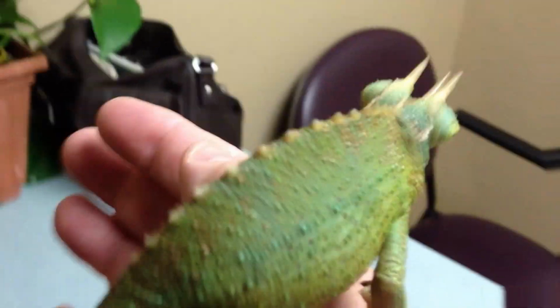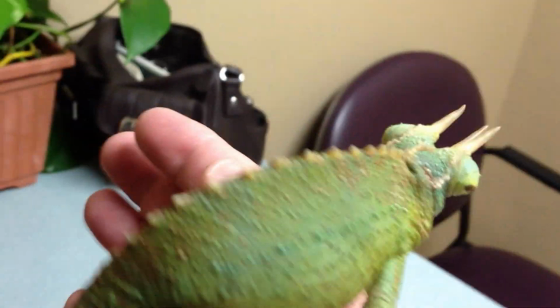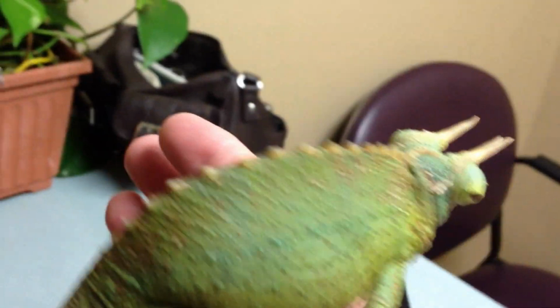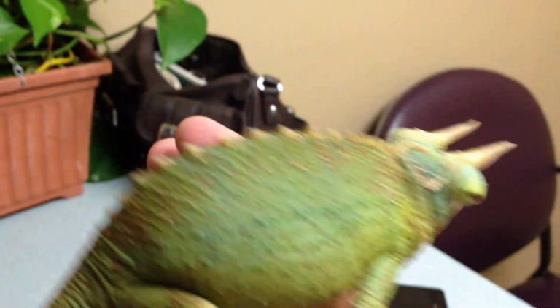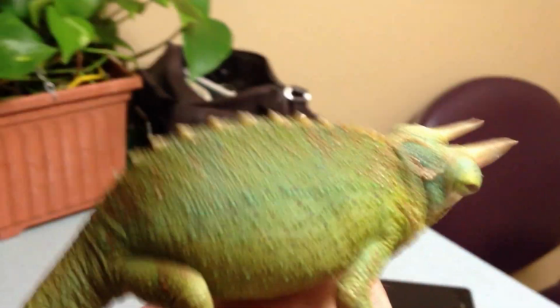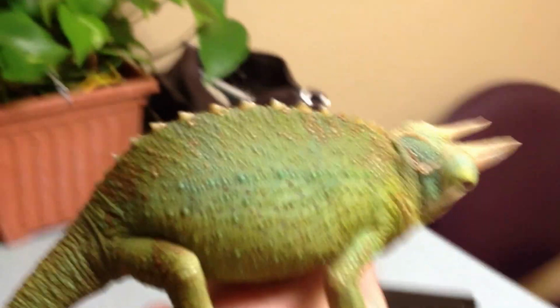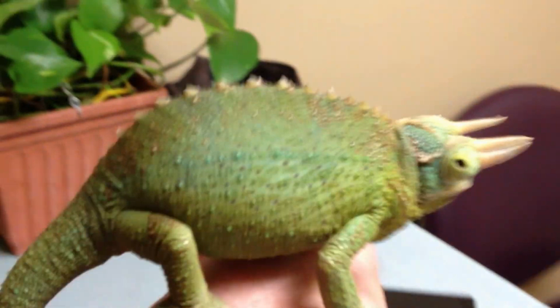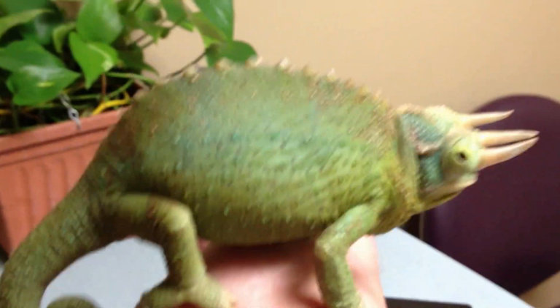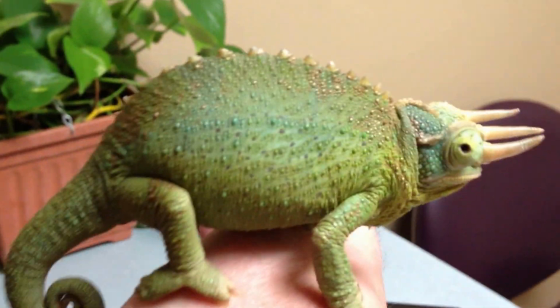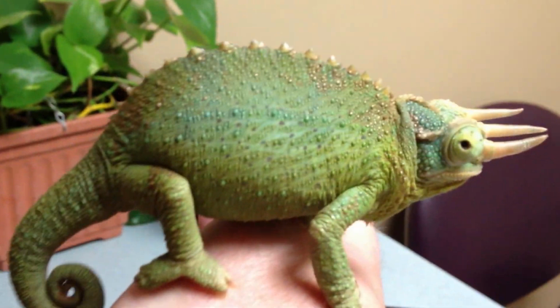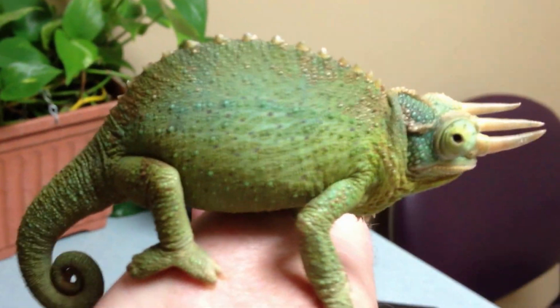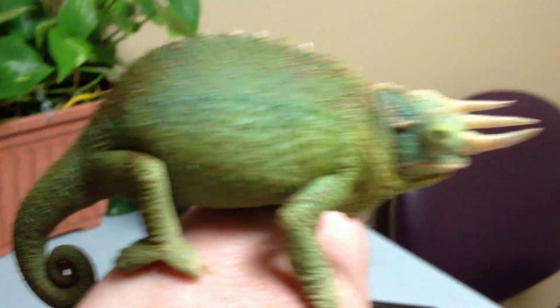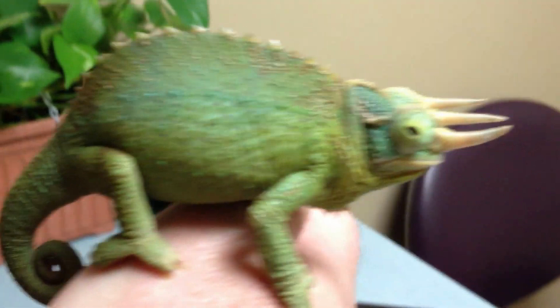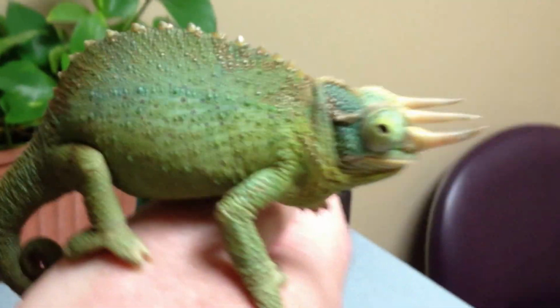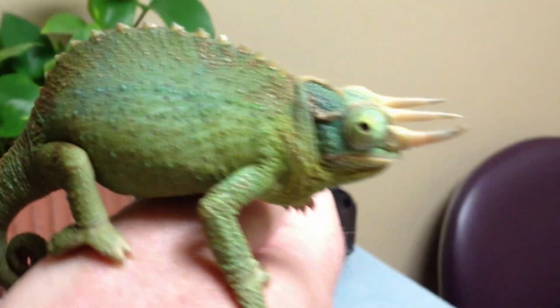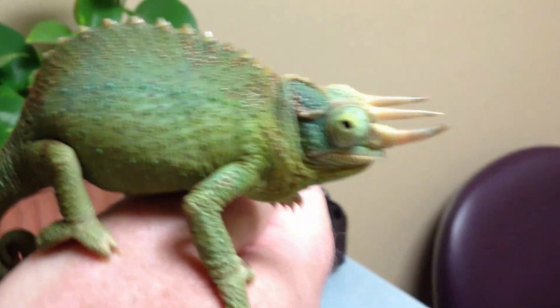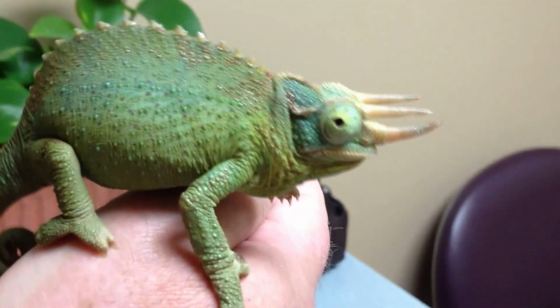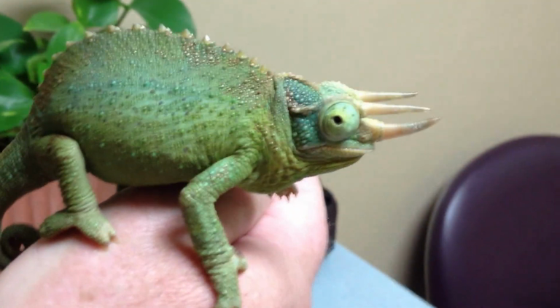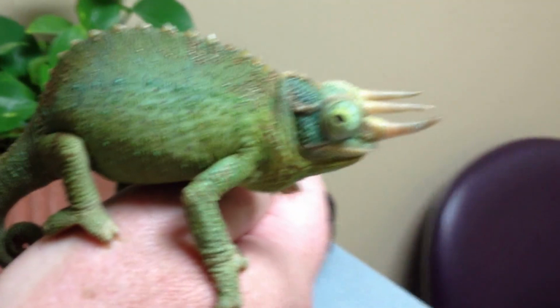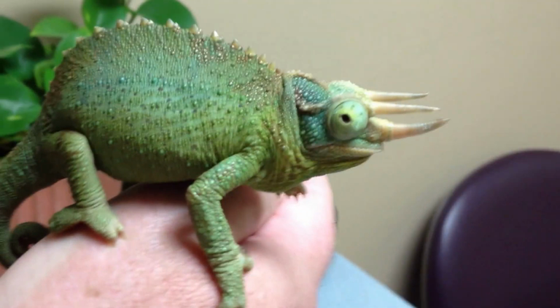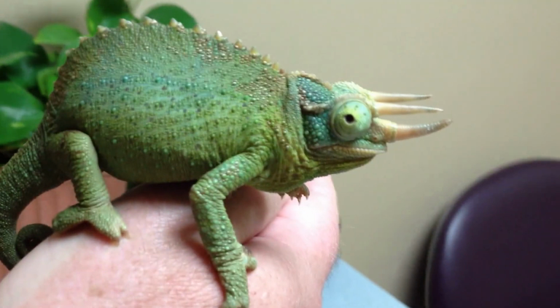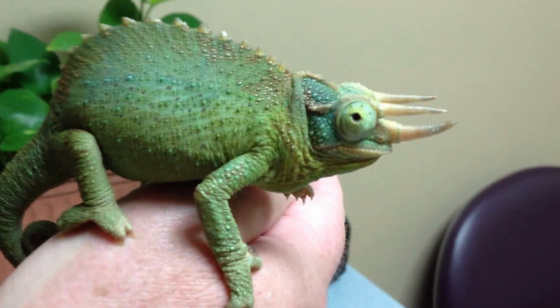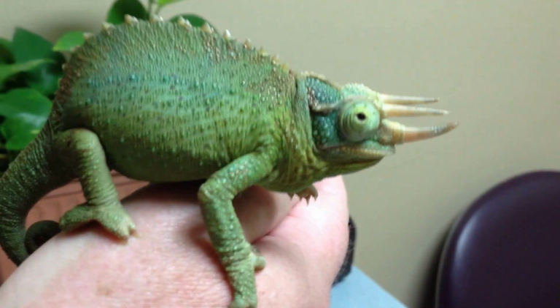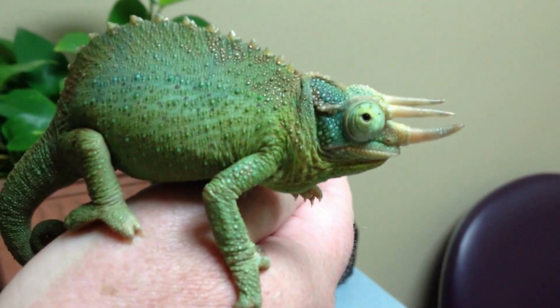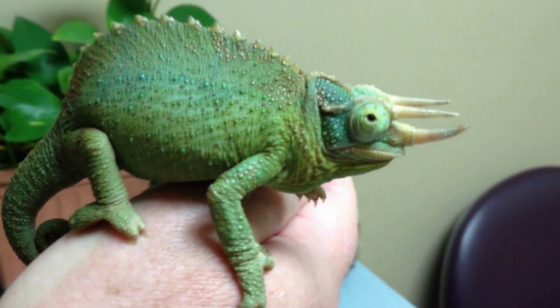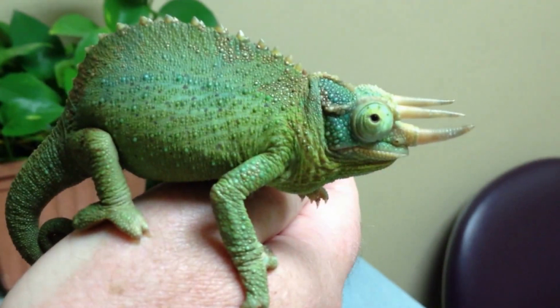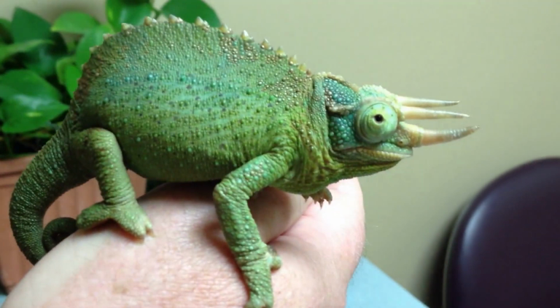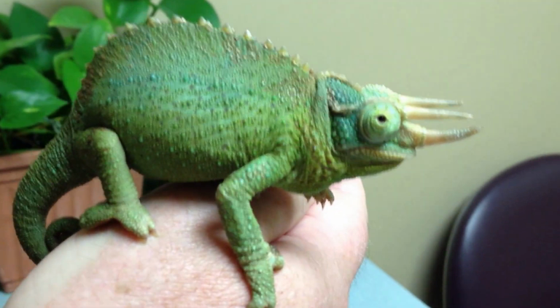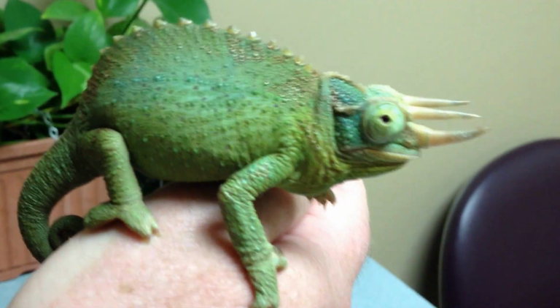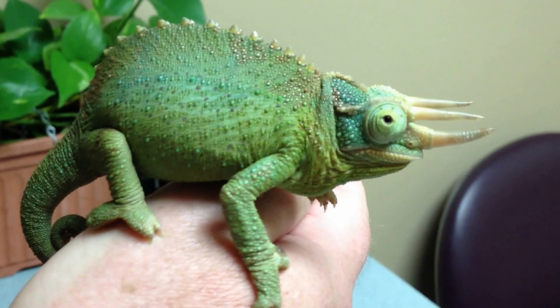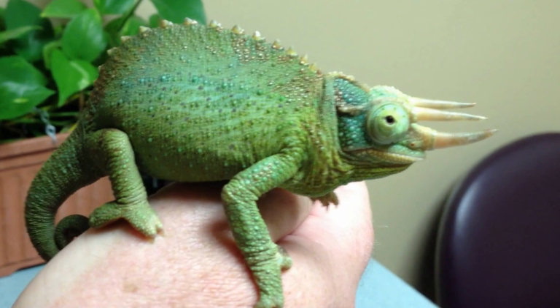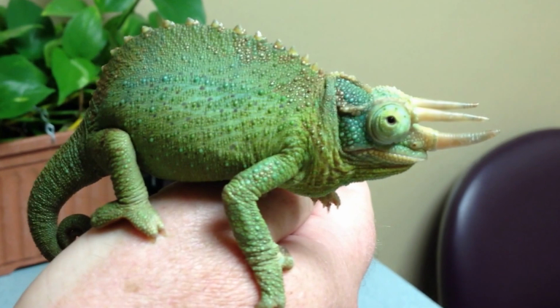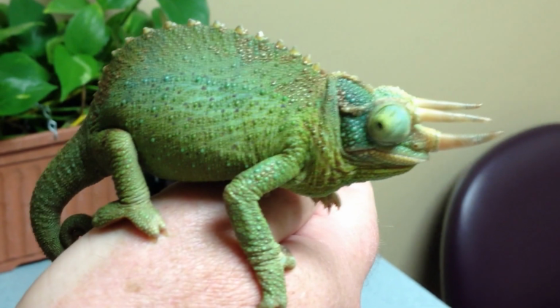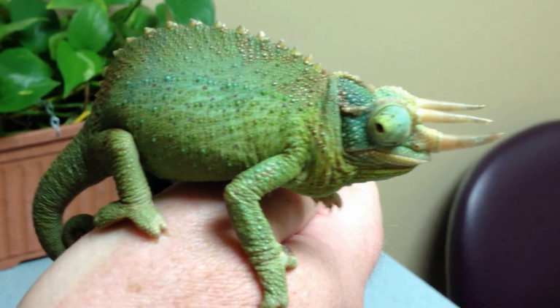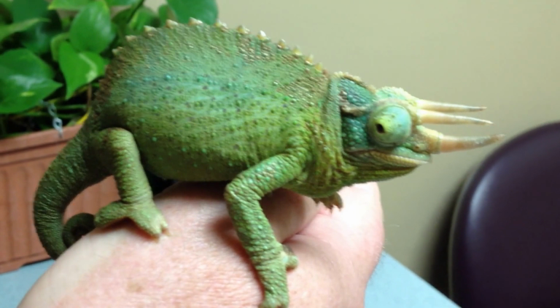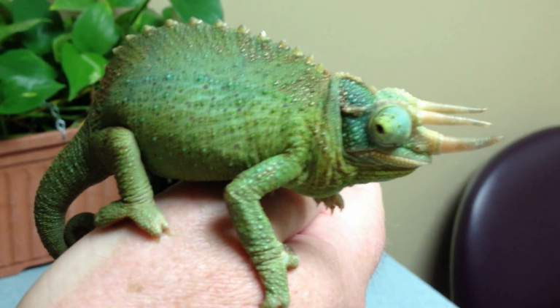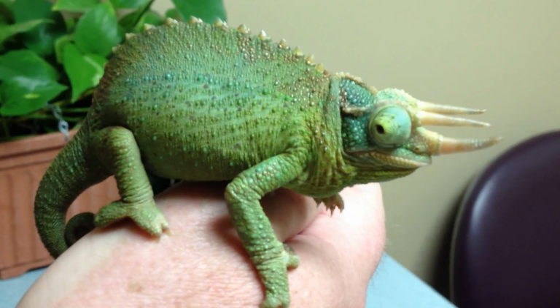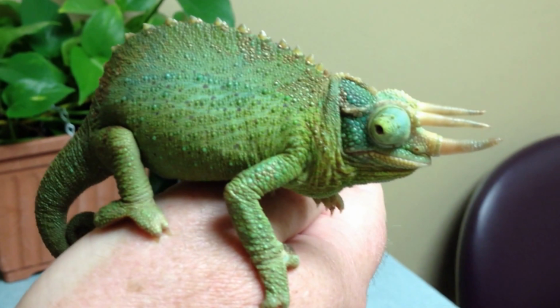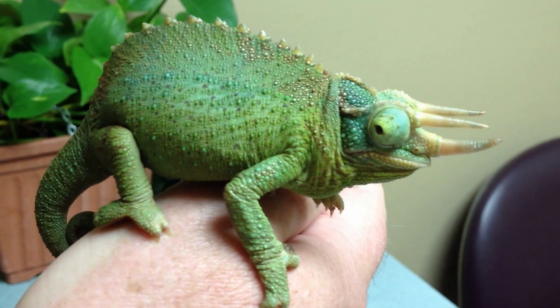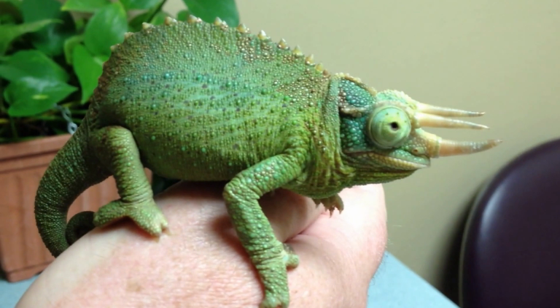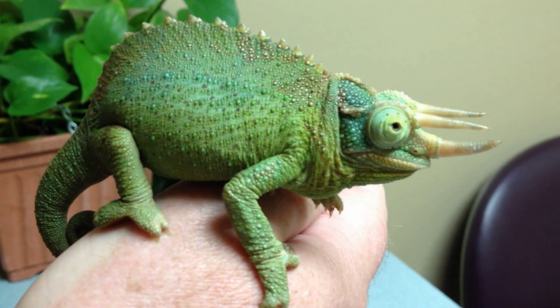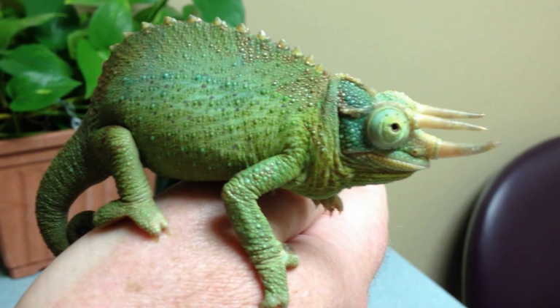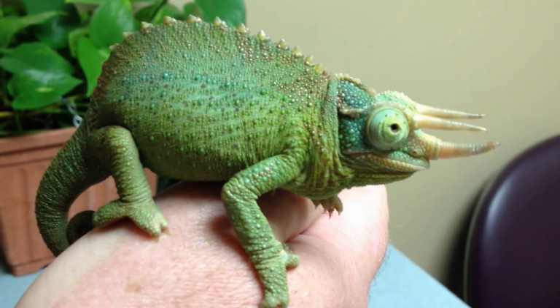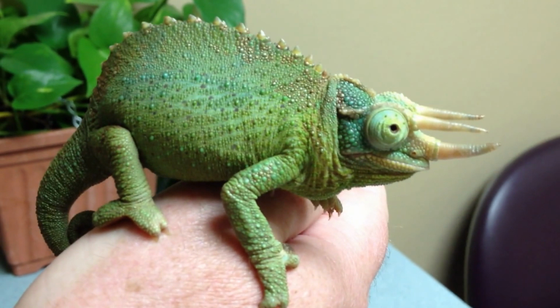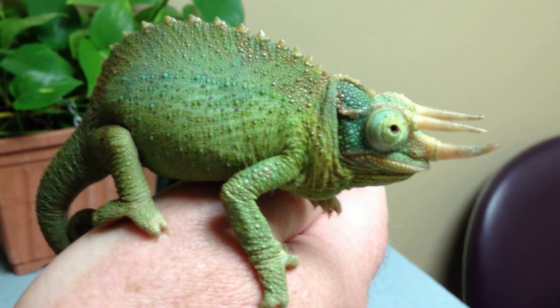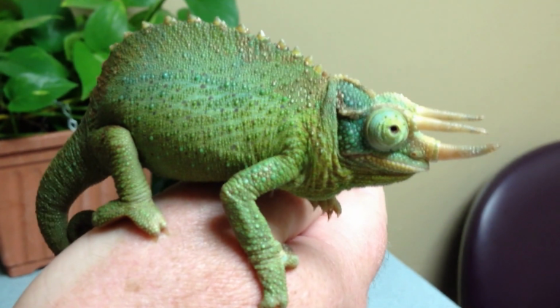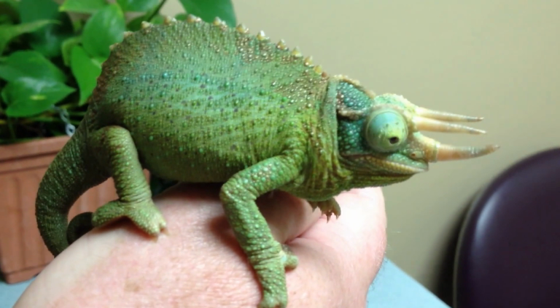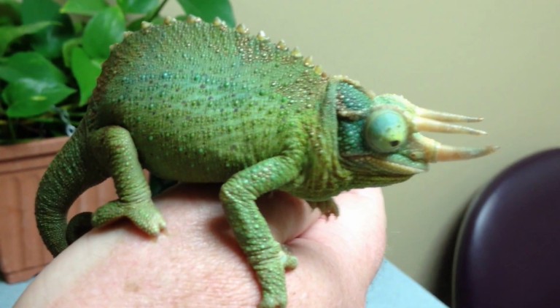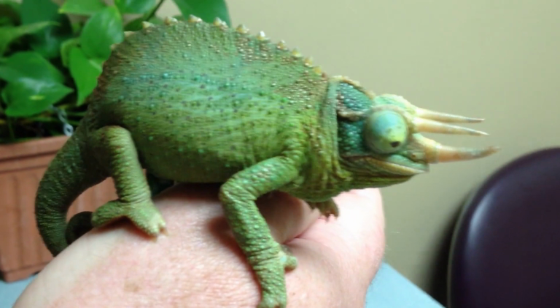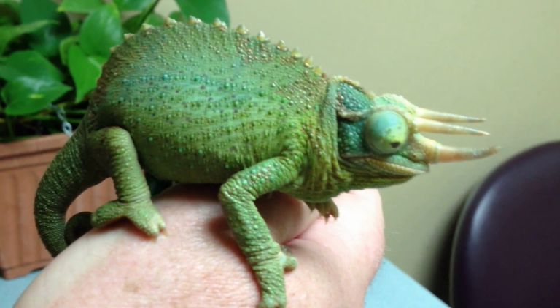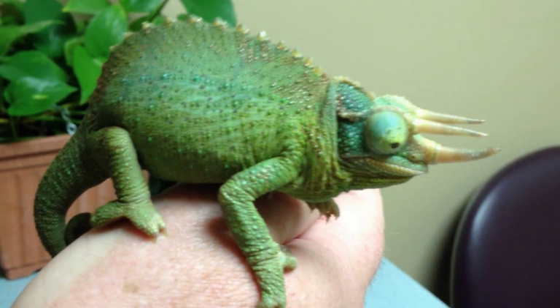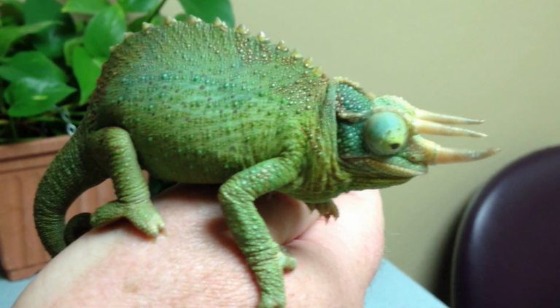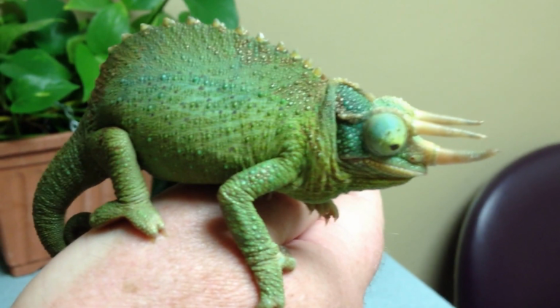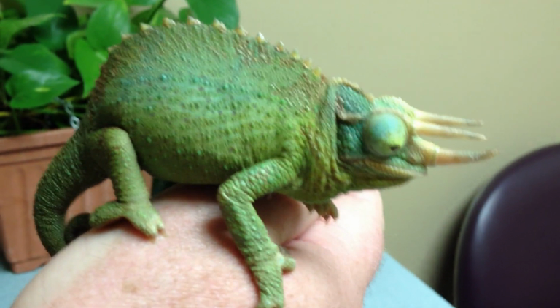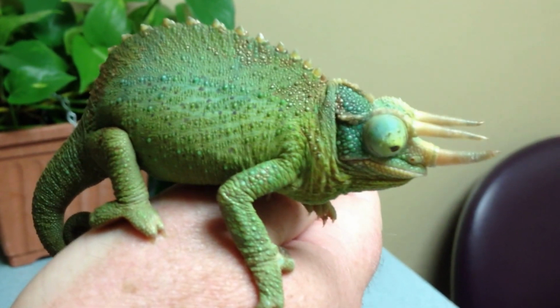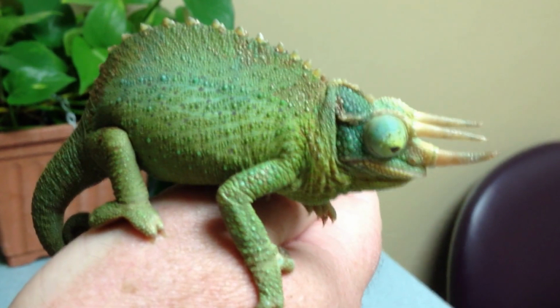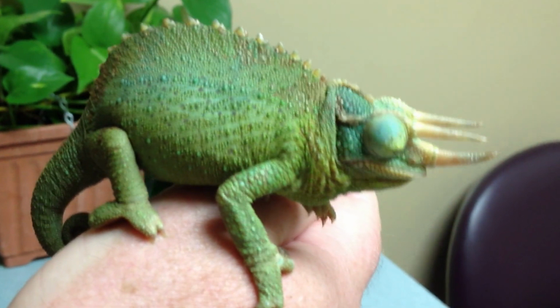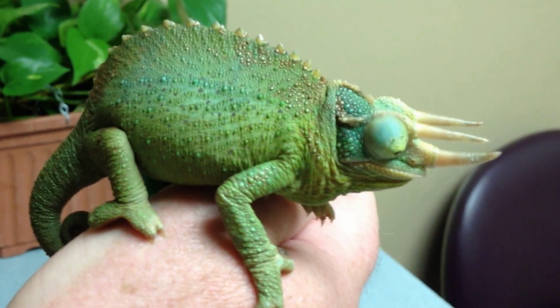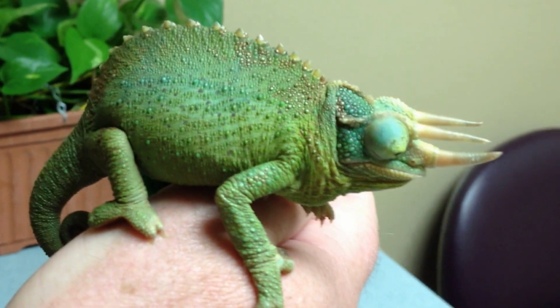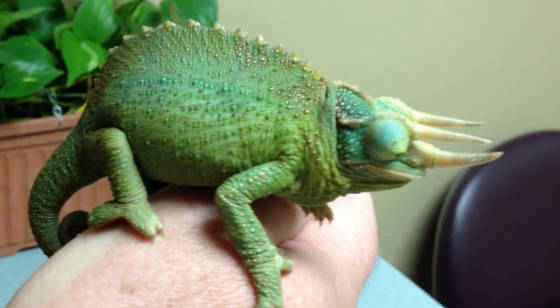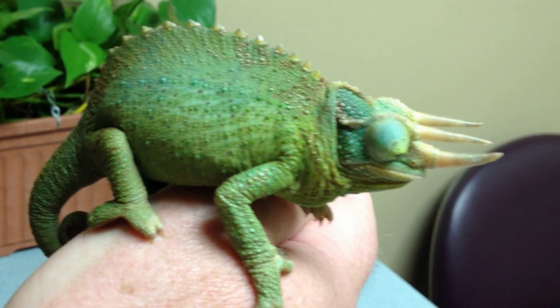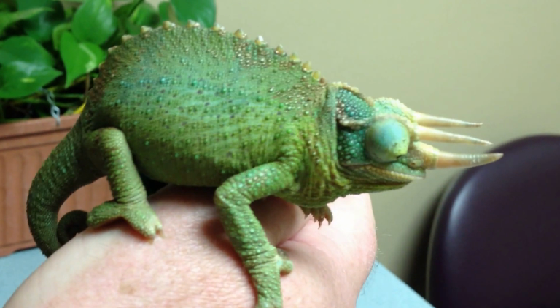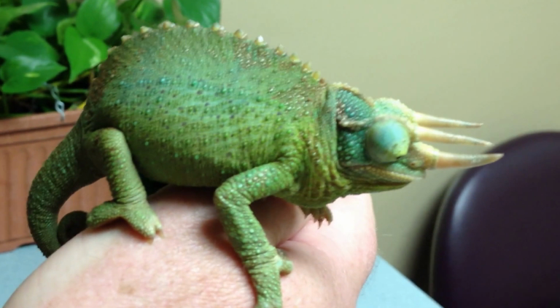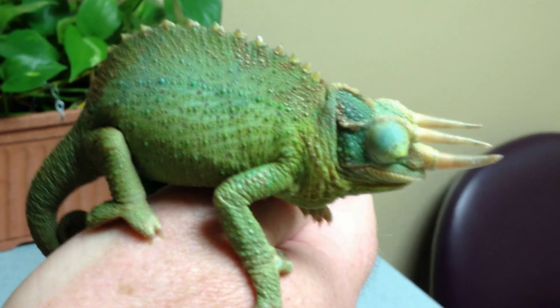Mom's trying not to laugh. What most people know is it's all about the humor over here. What a cutie.